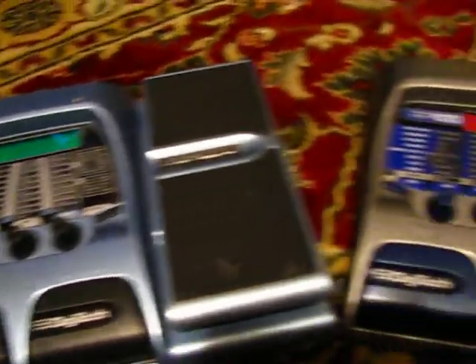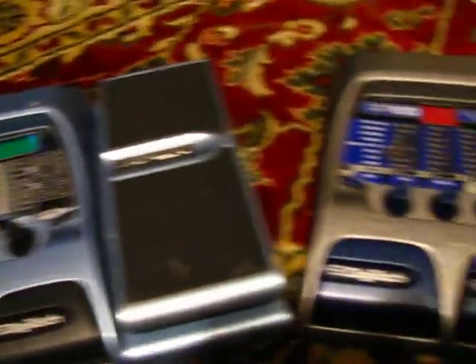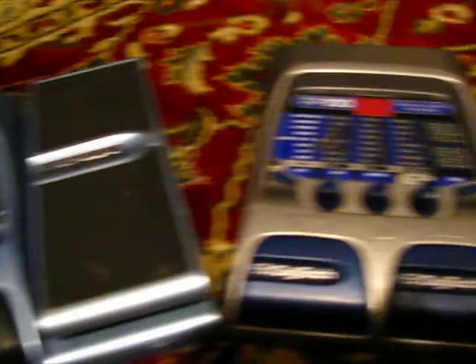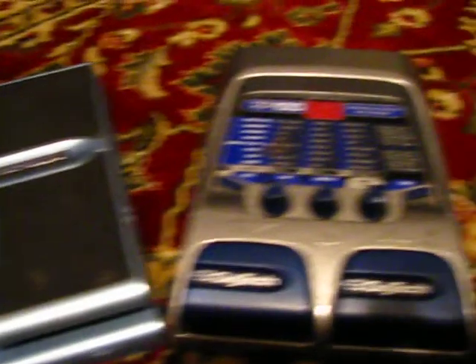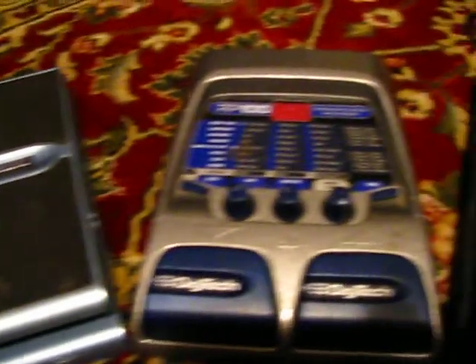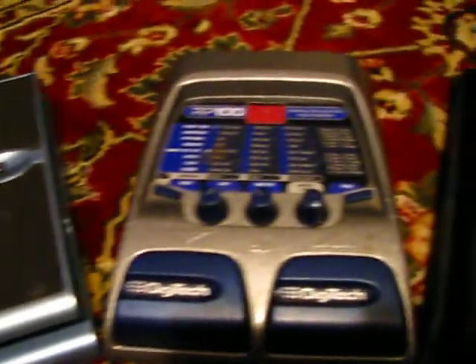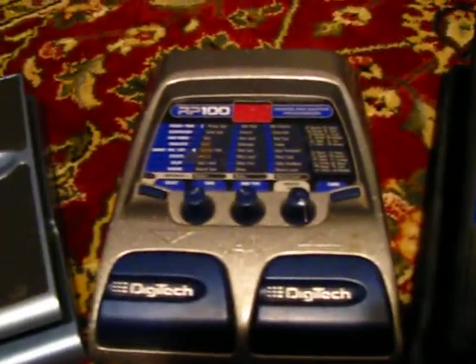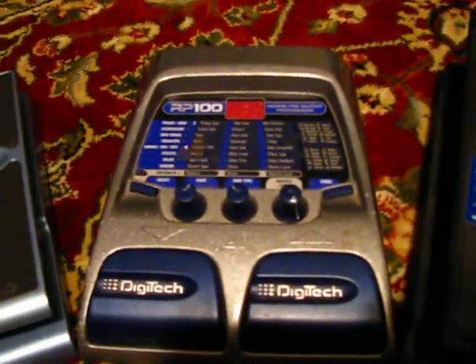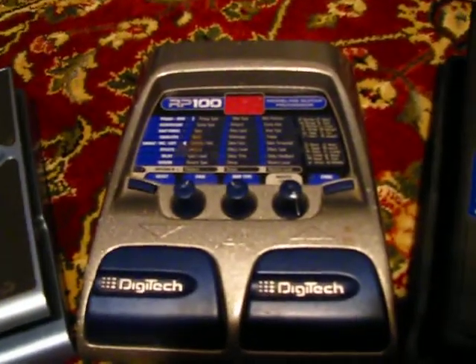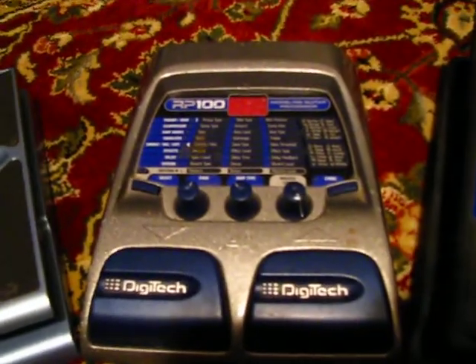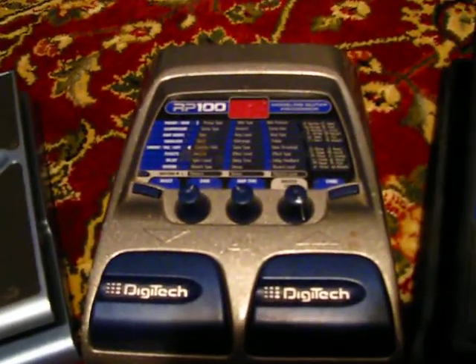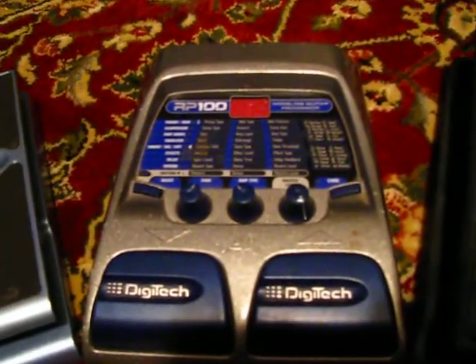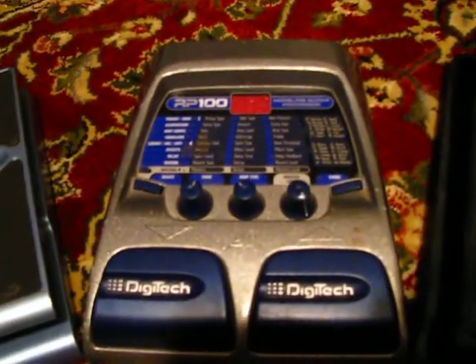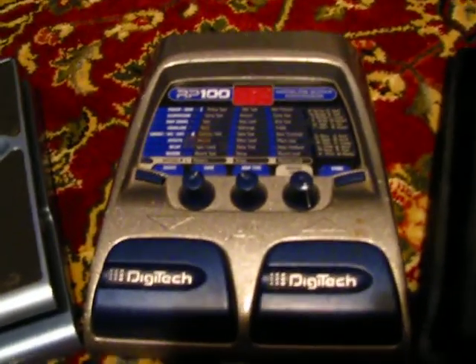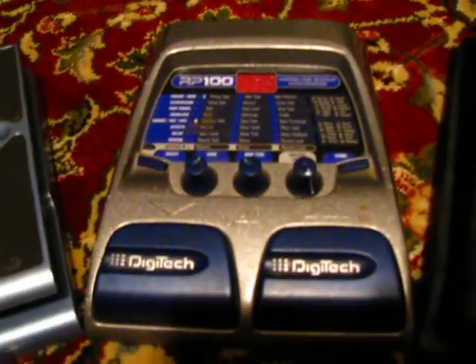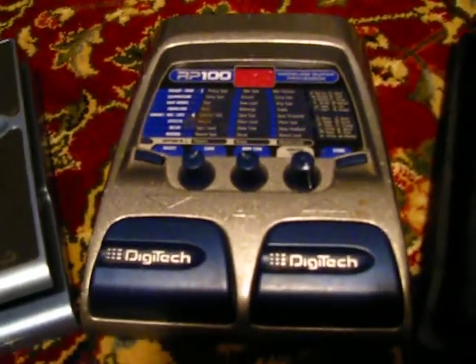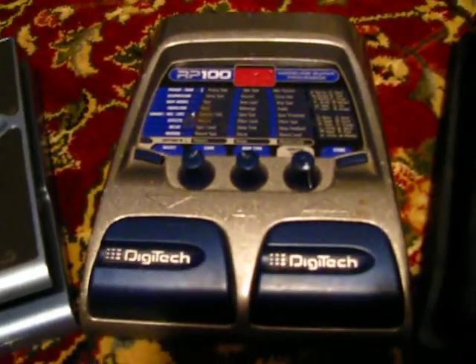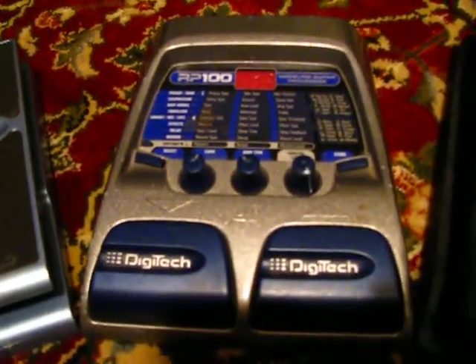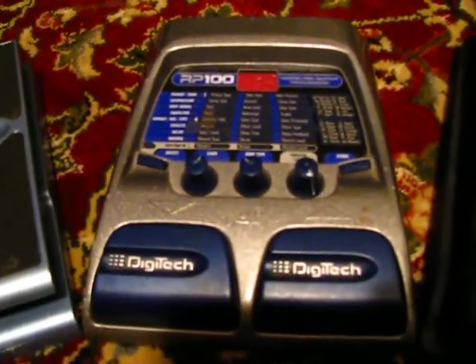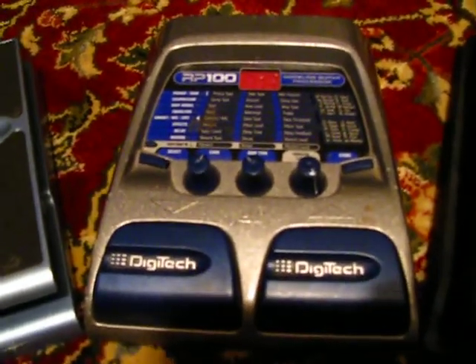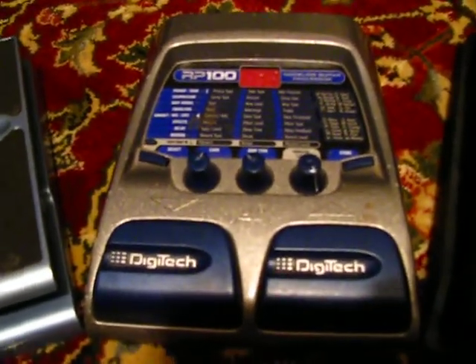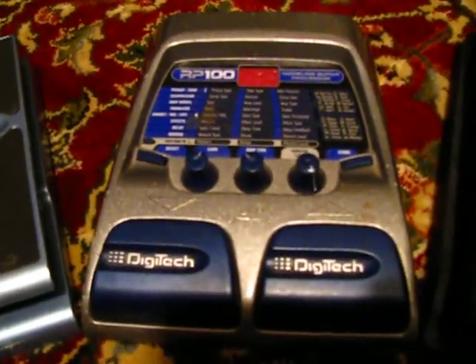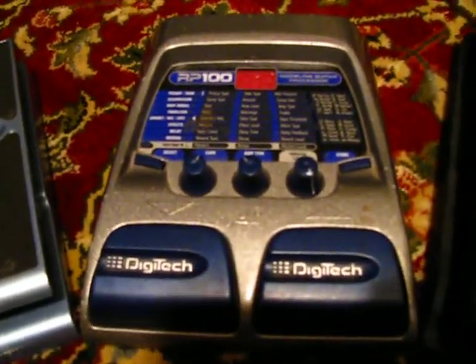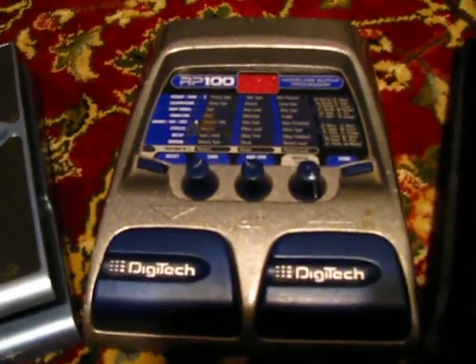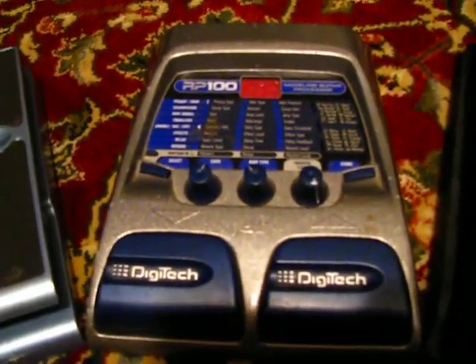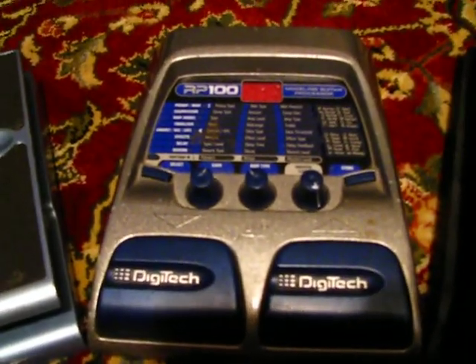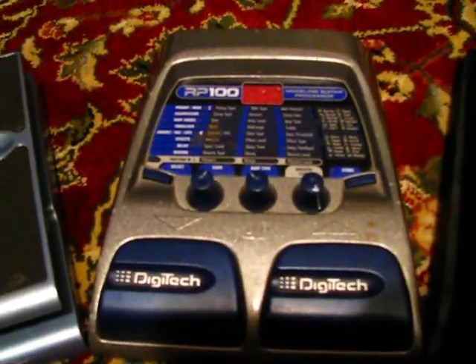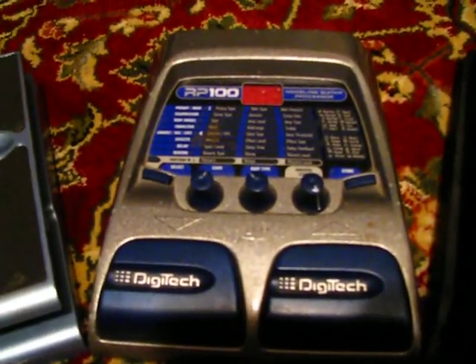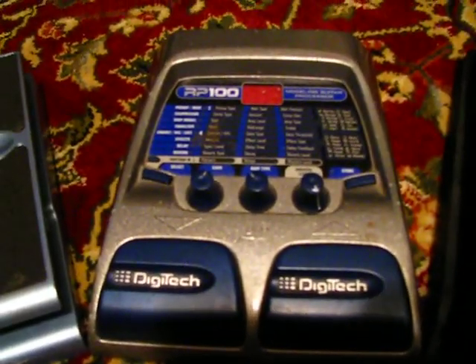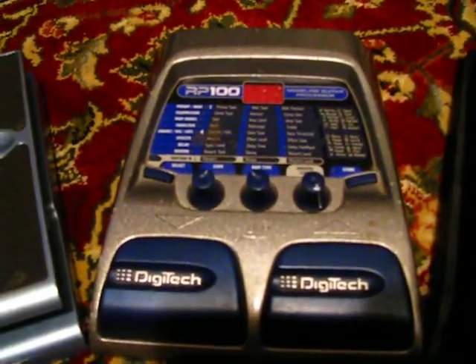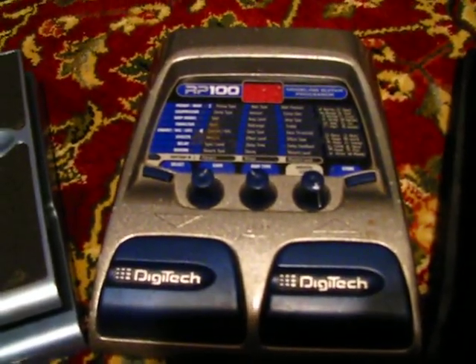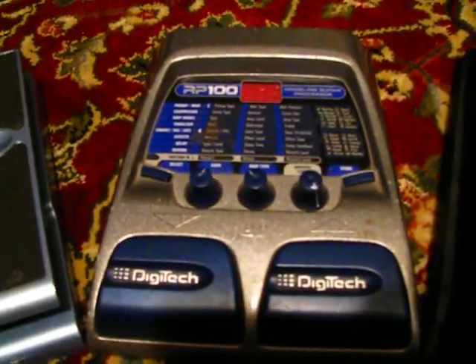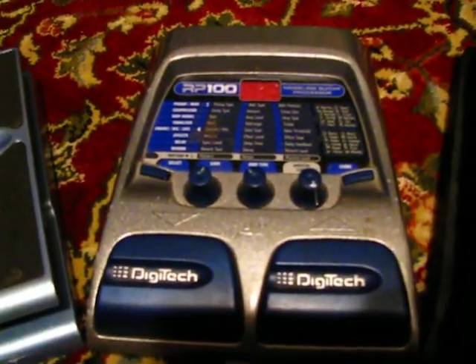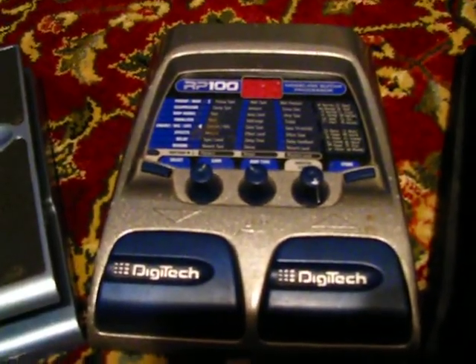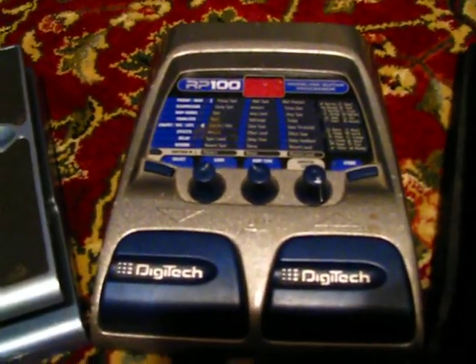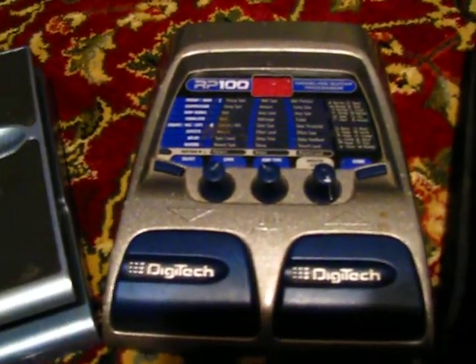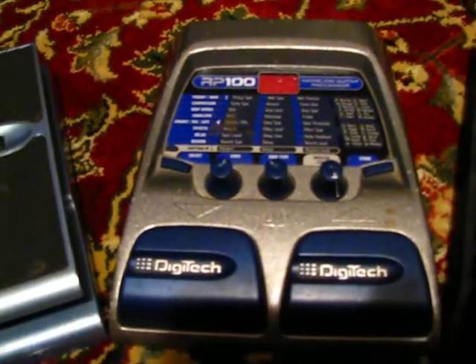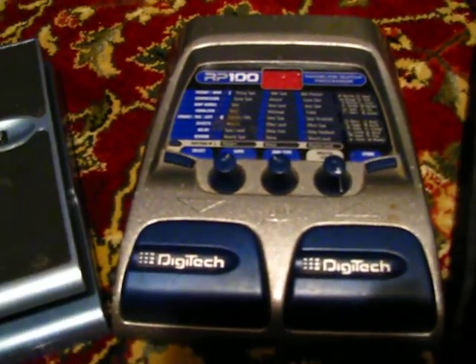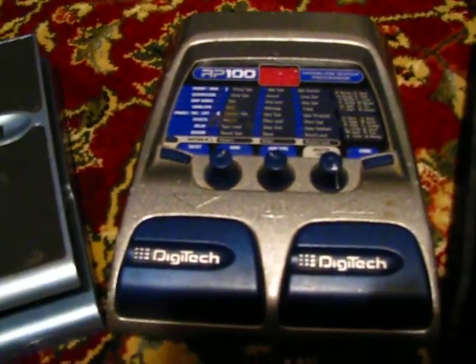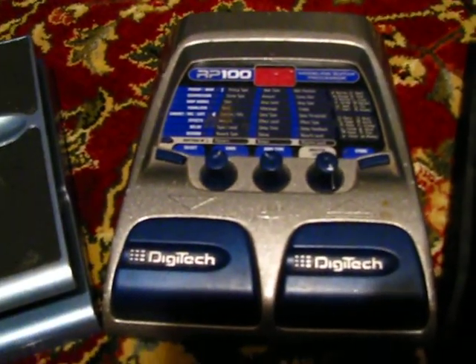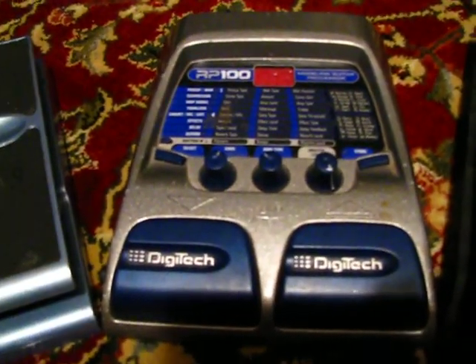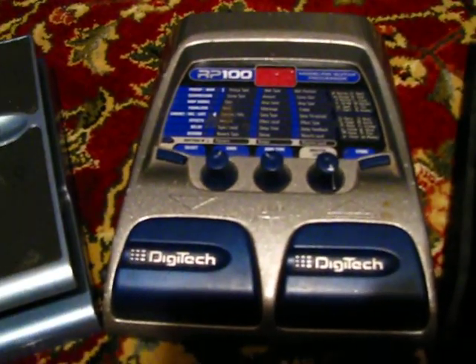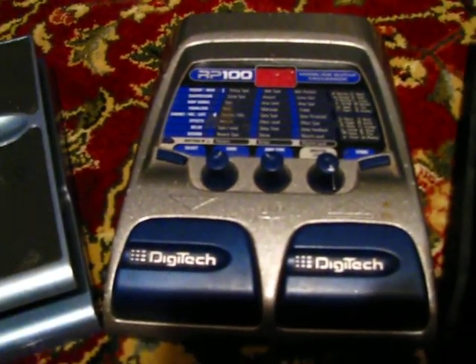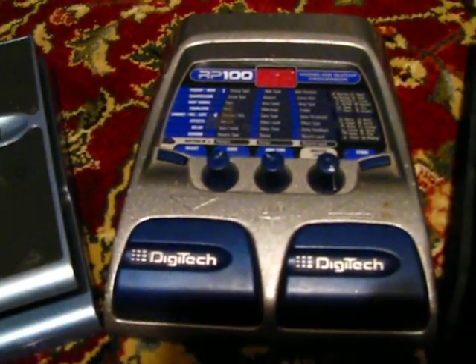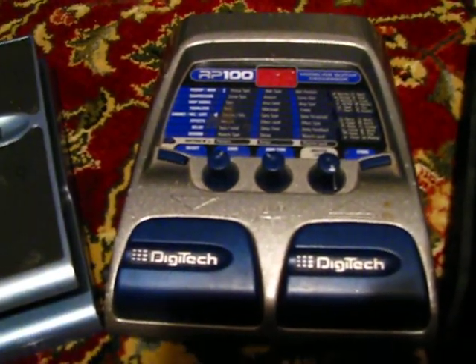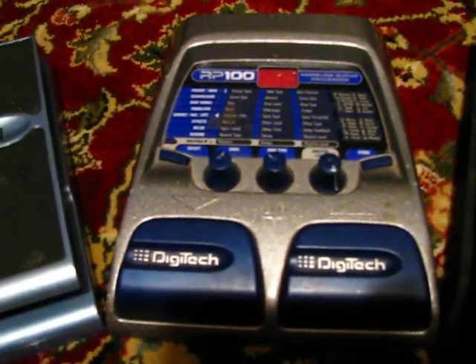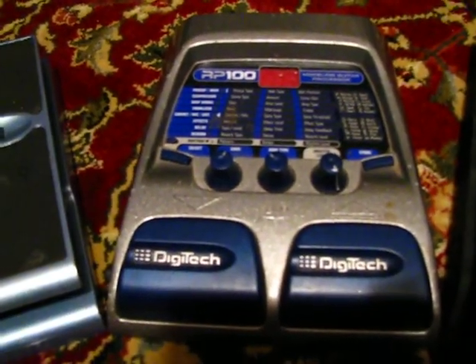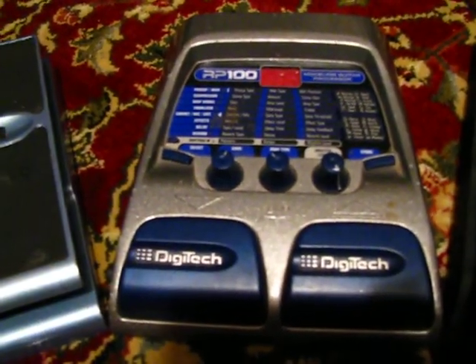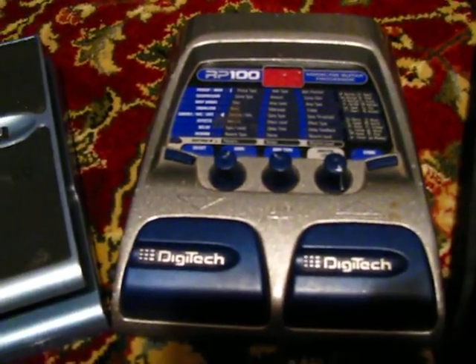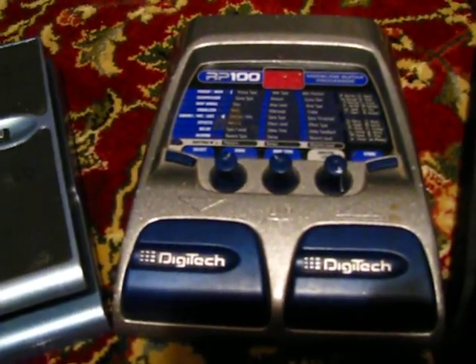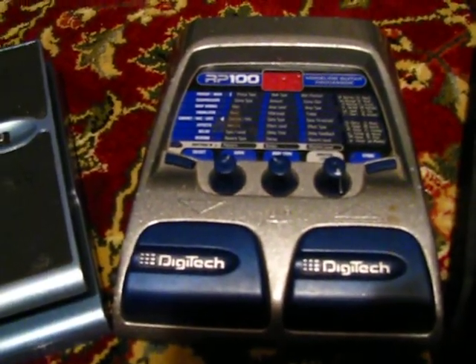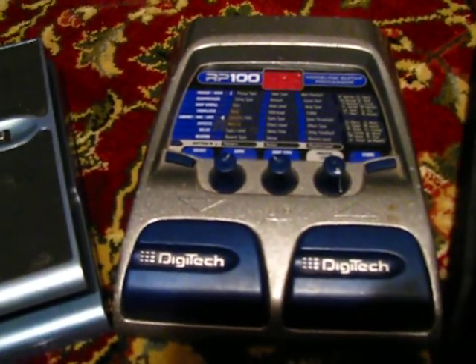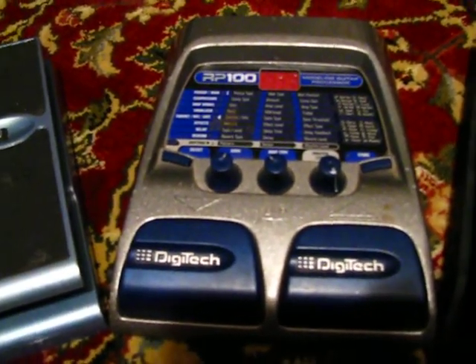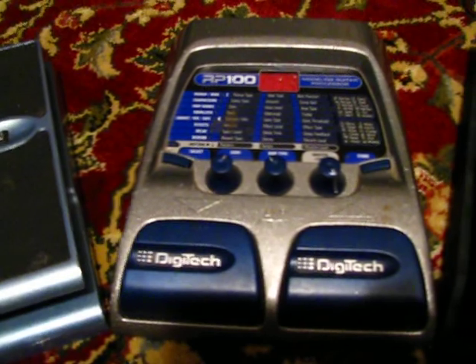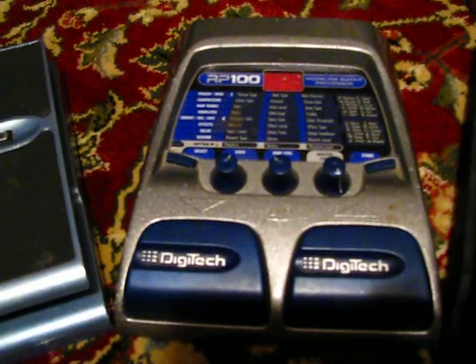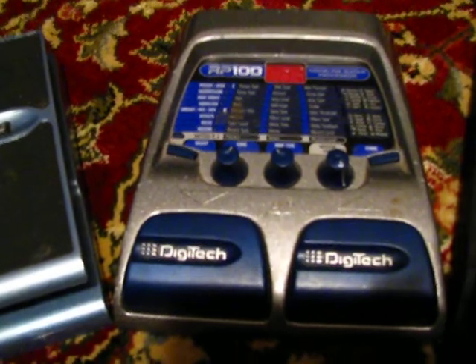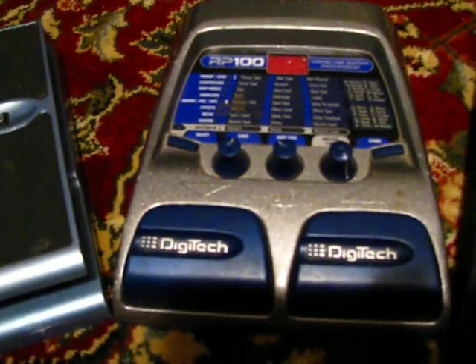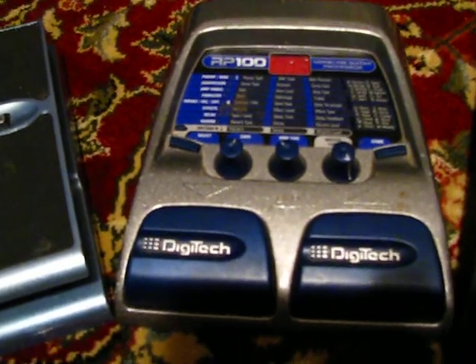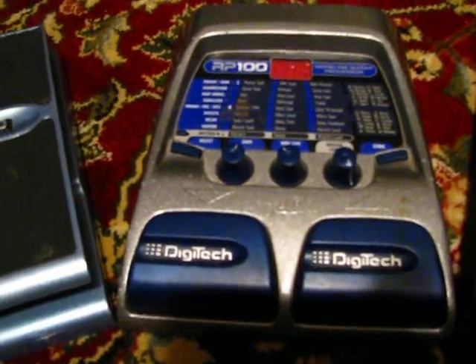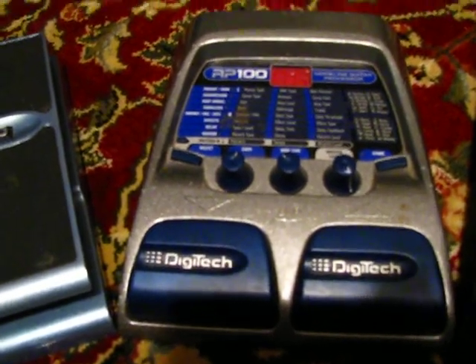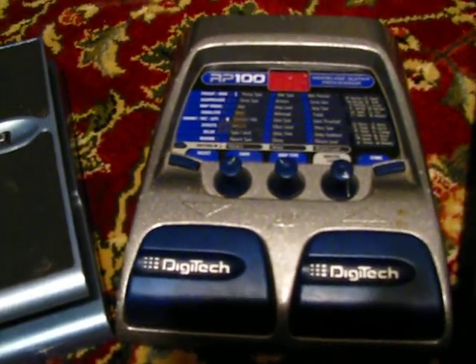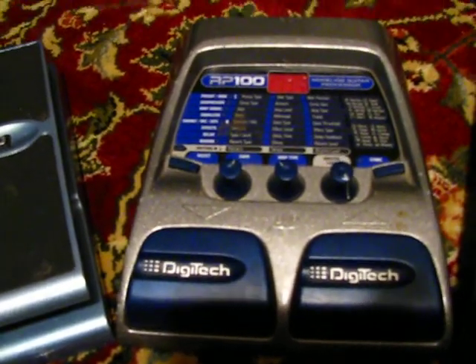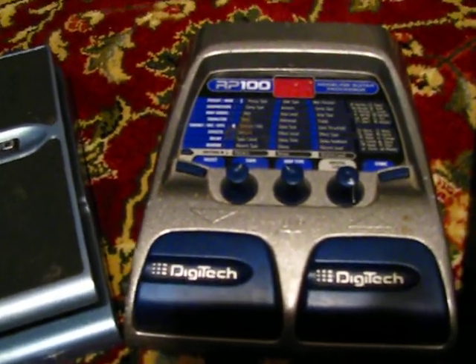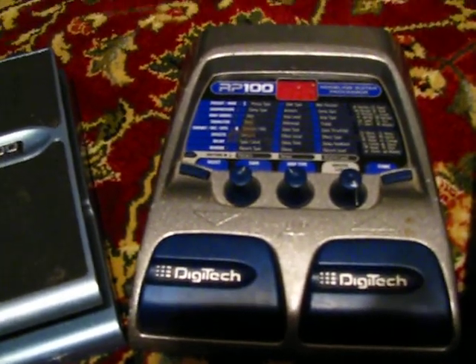Then an old school Digitech RP100 — some really disgusting modeling guitar processor sounds.